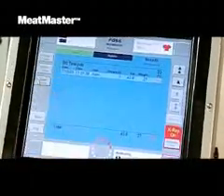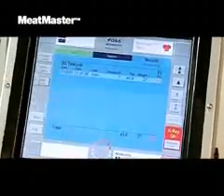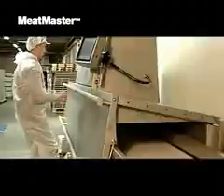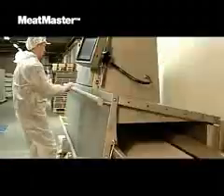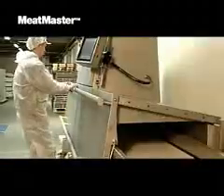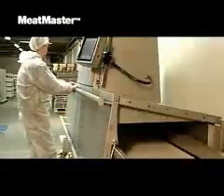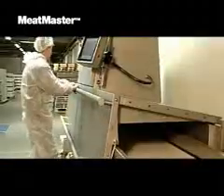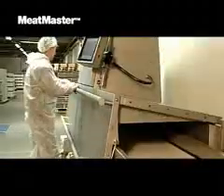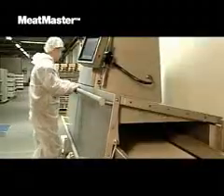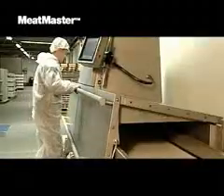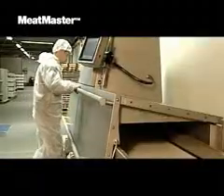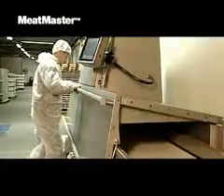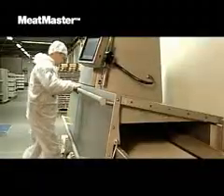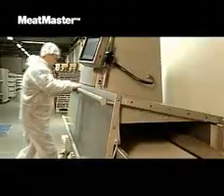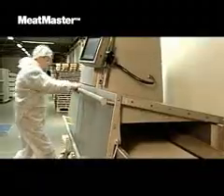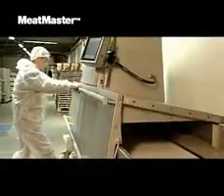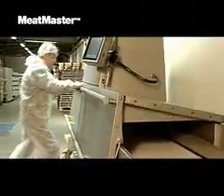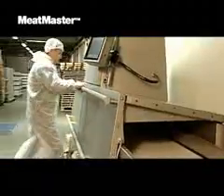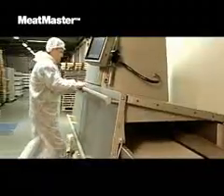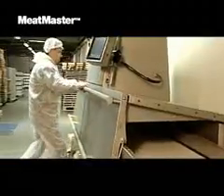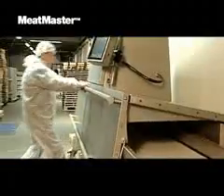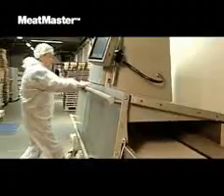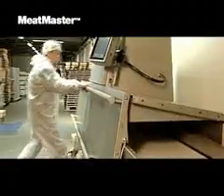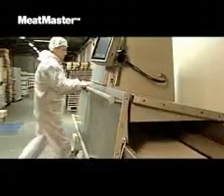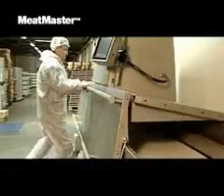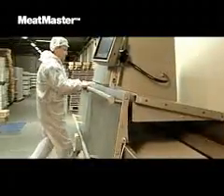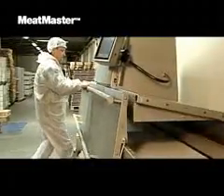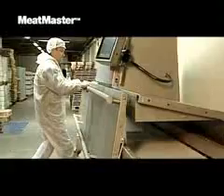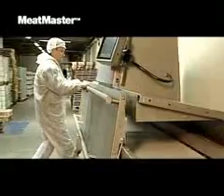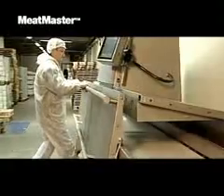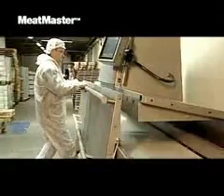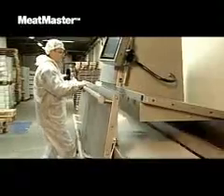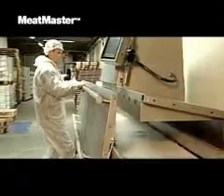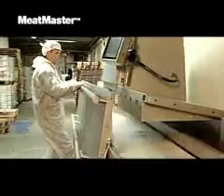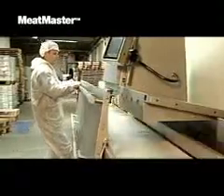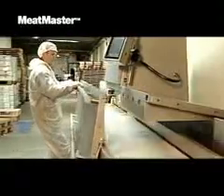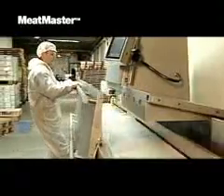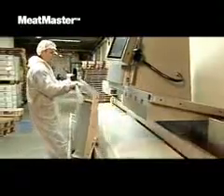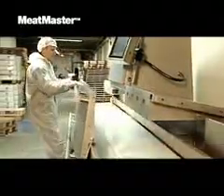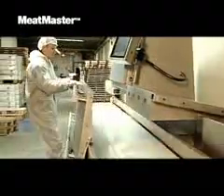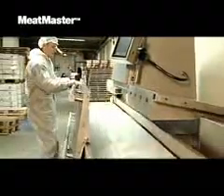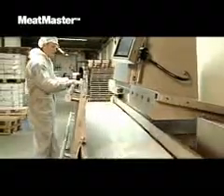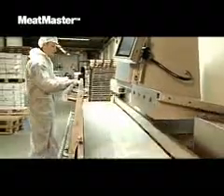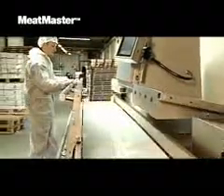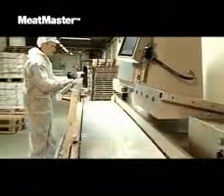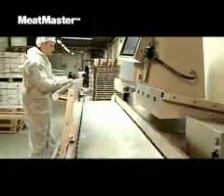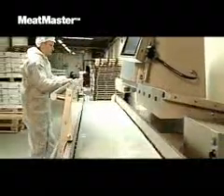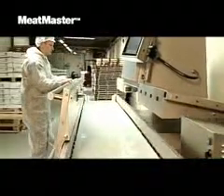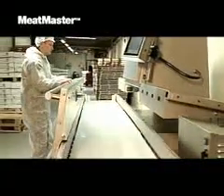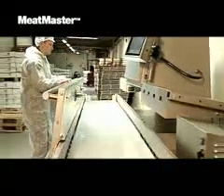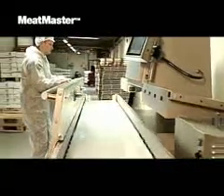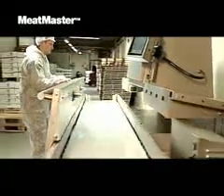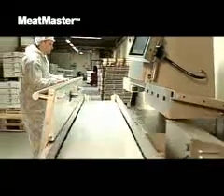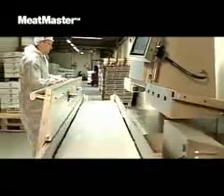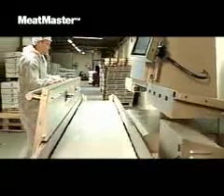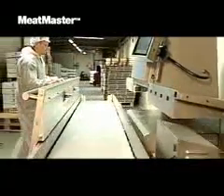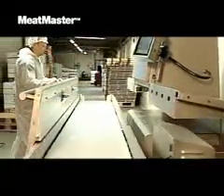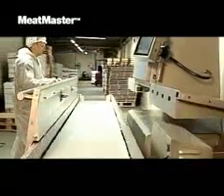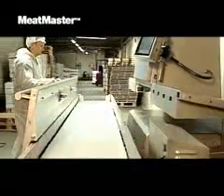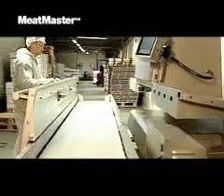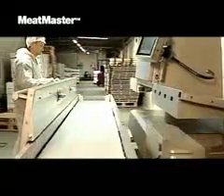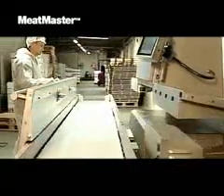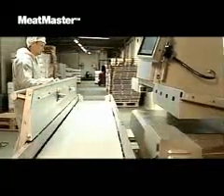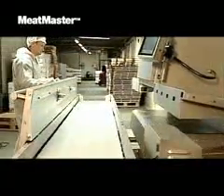Simply pull out the conveyor and you have easy access to clean the conveyor, which is the only part directly in contact with the meat.